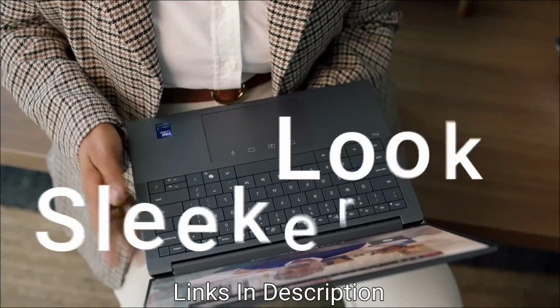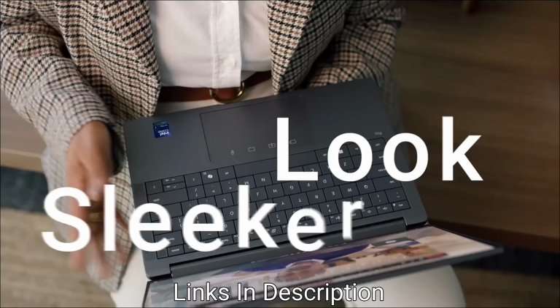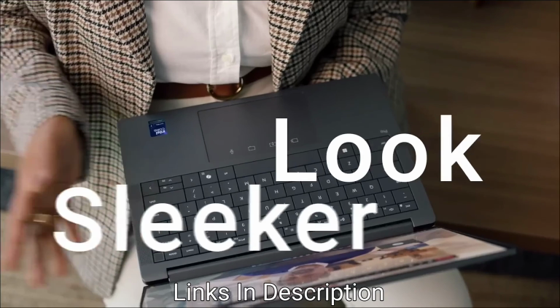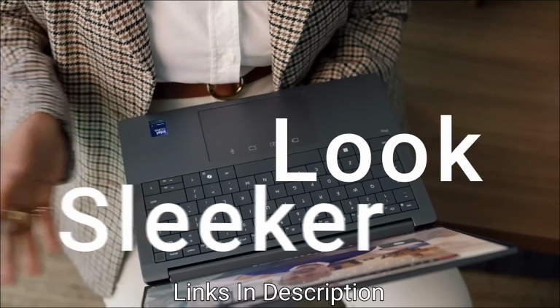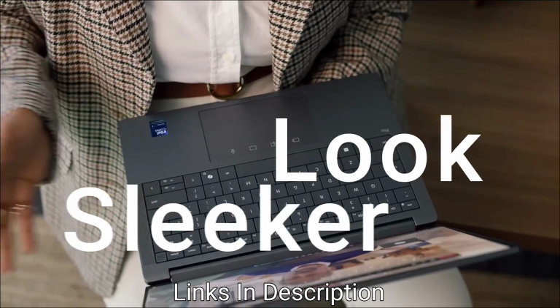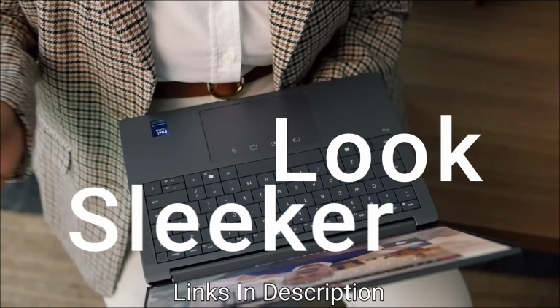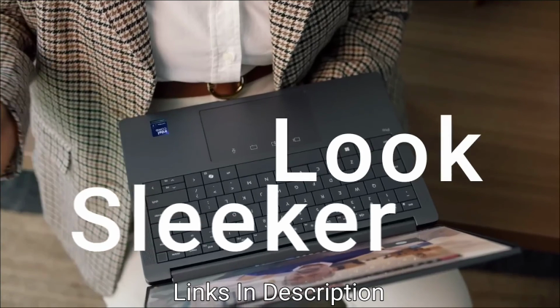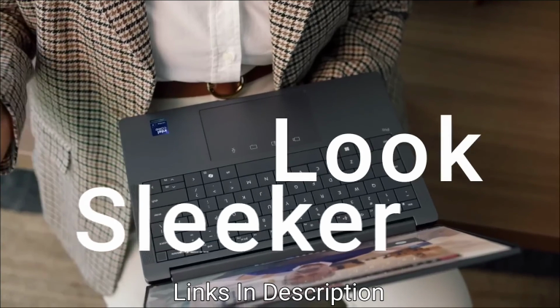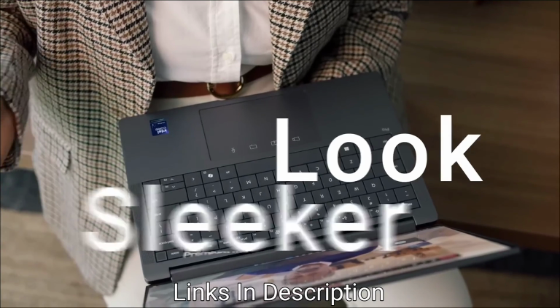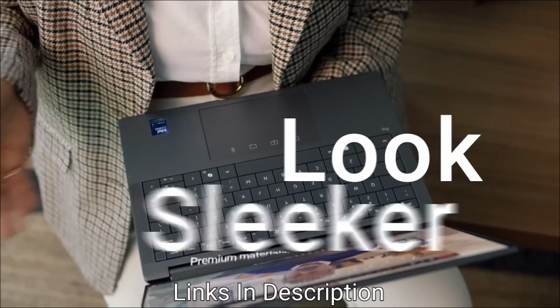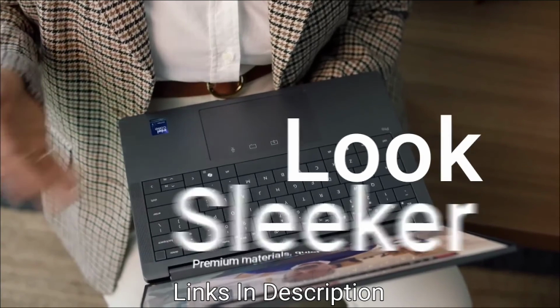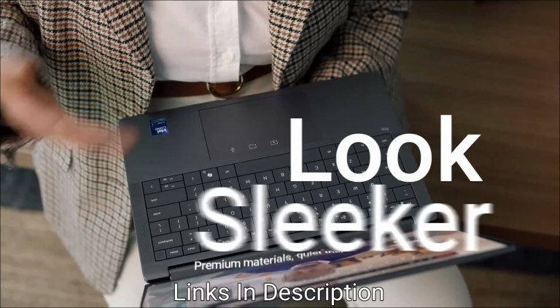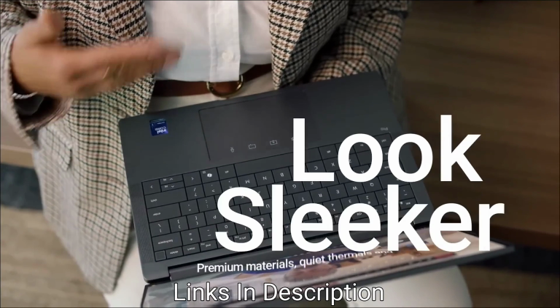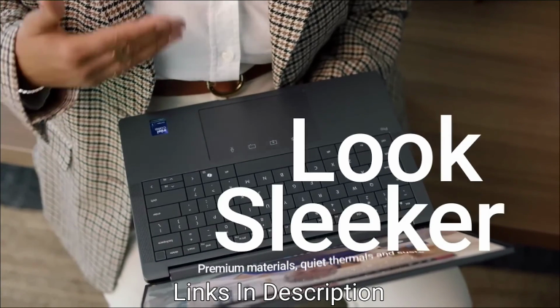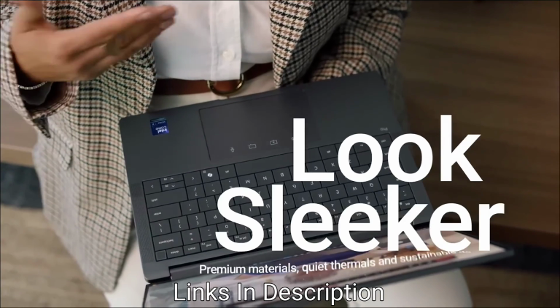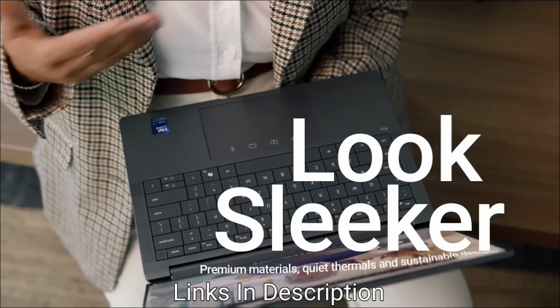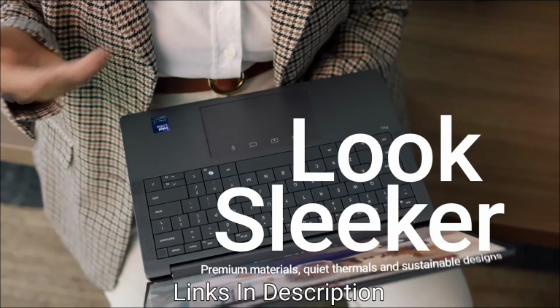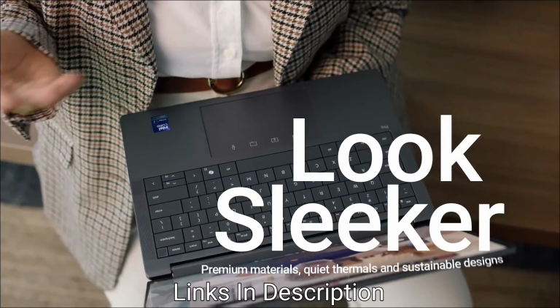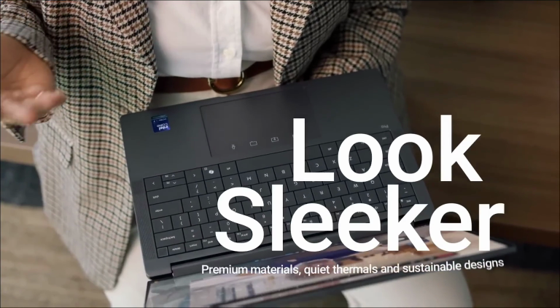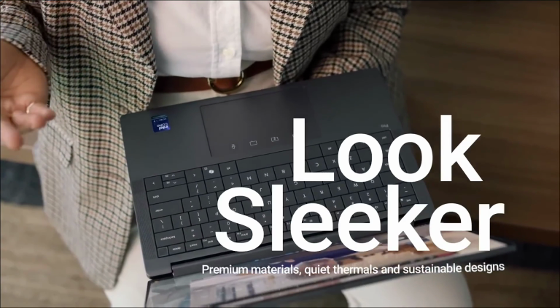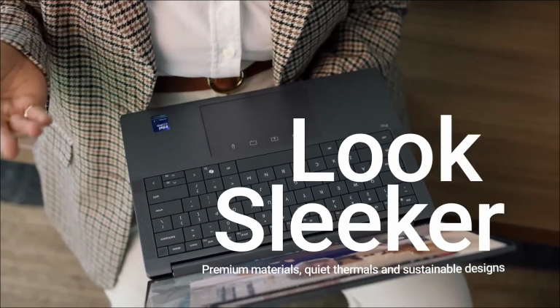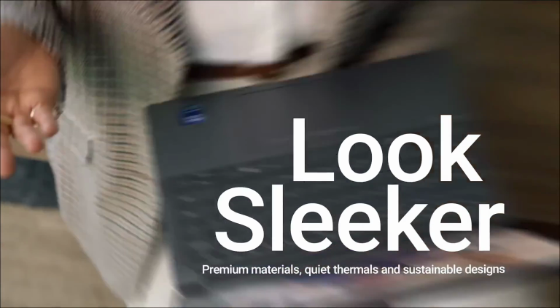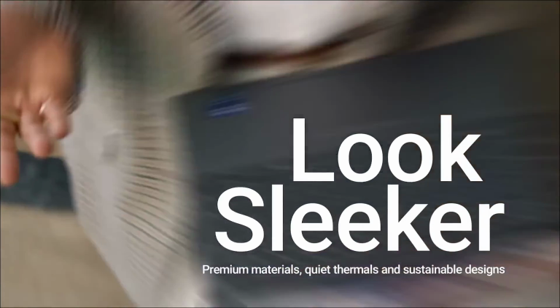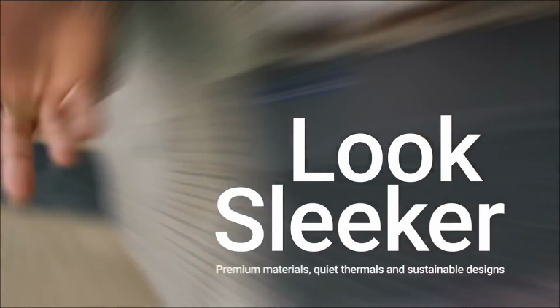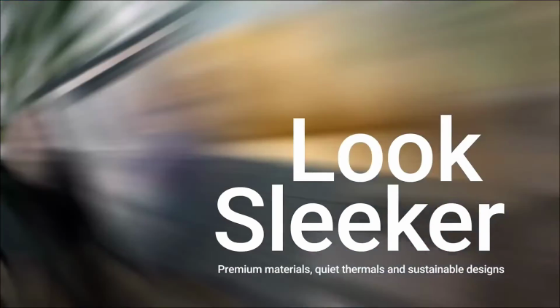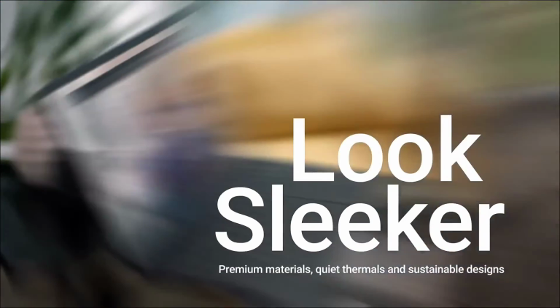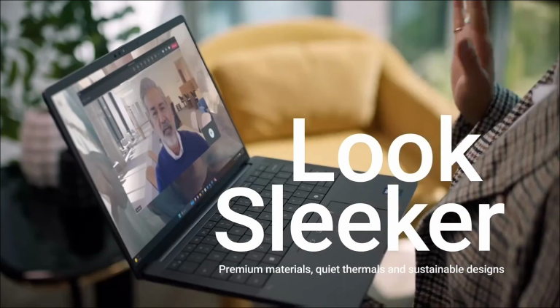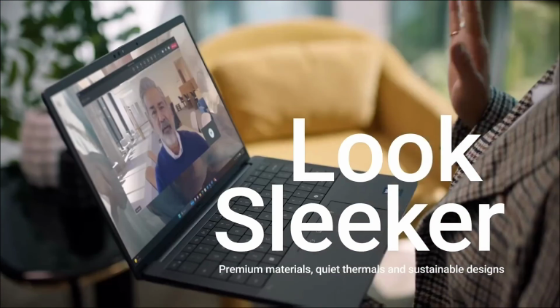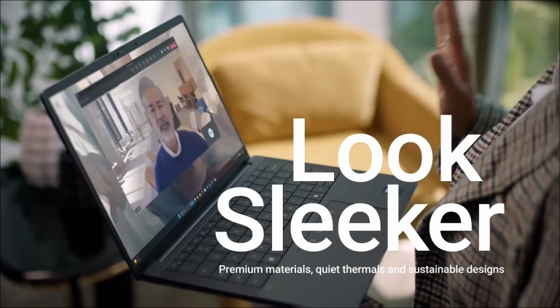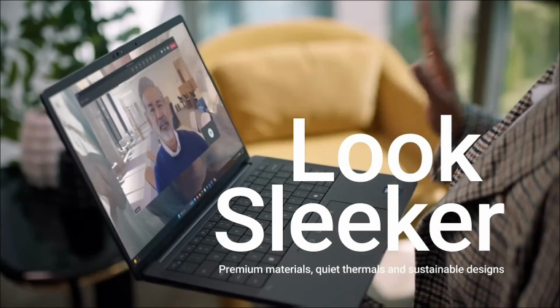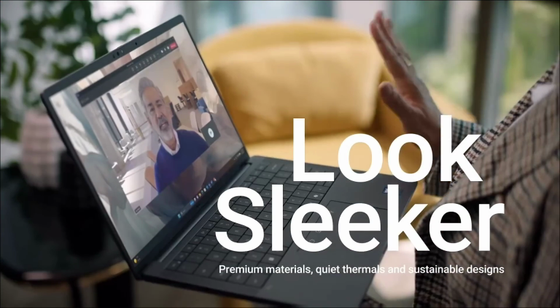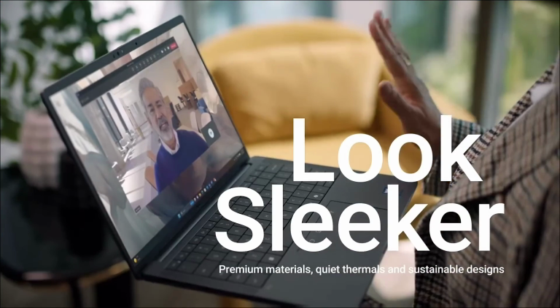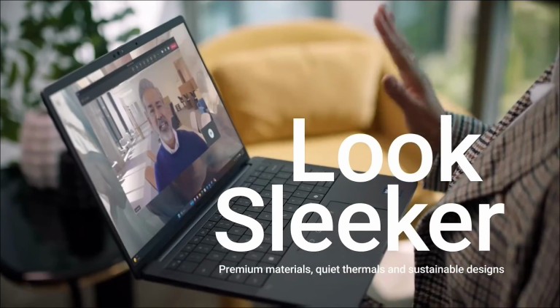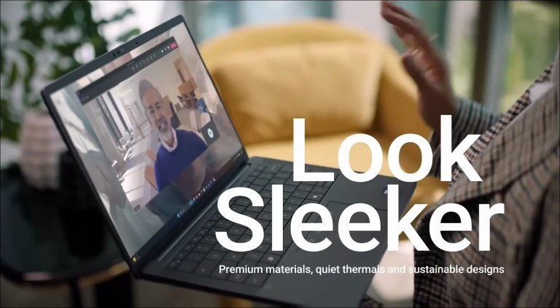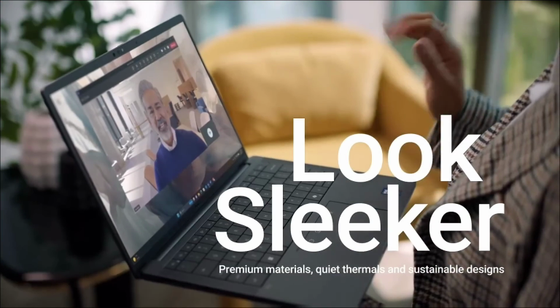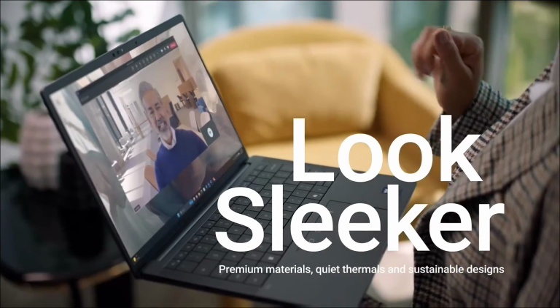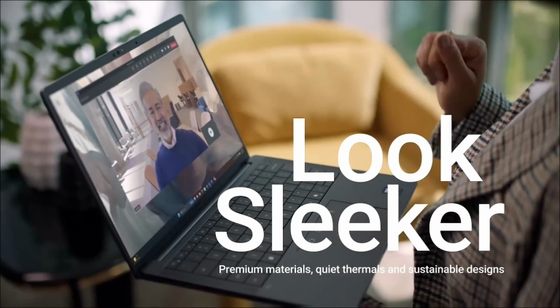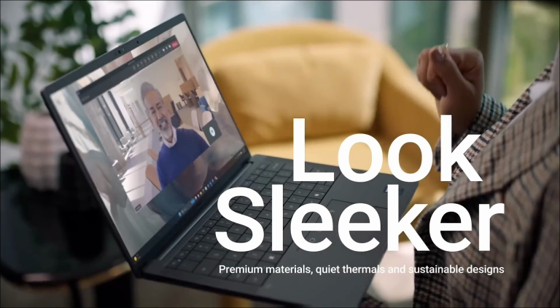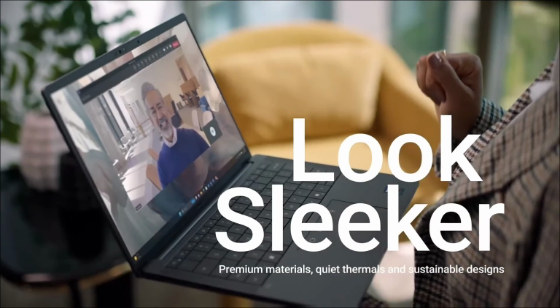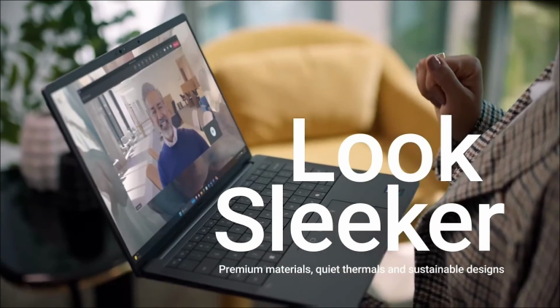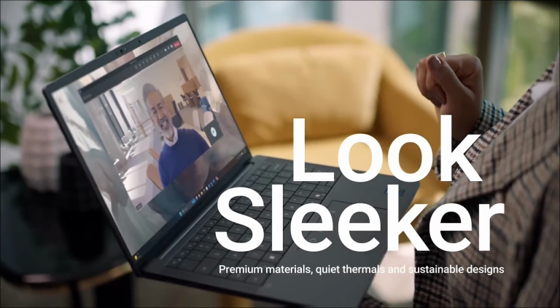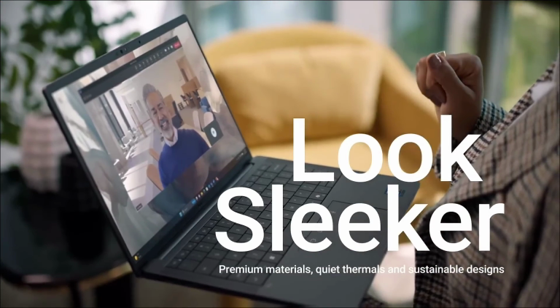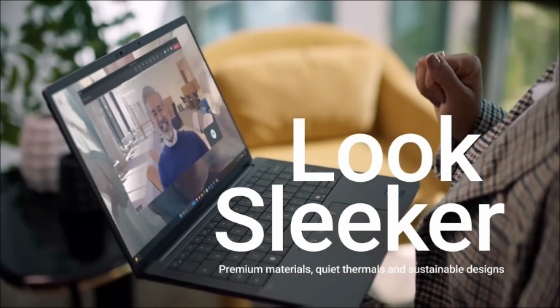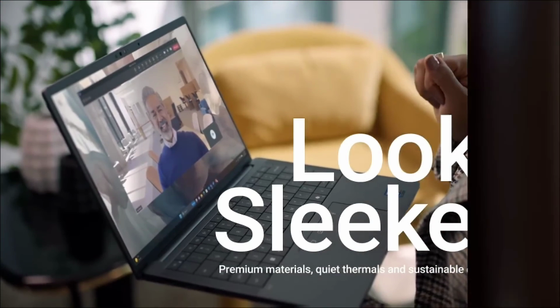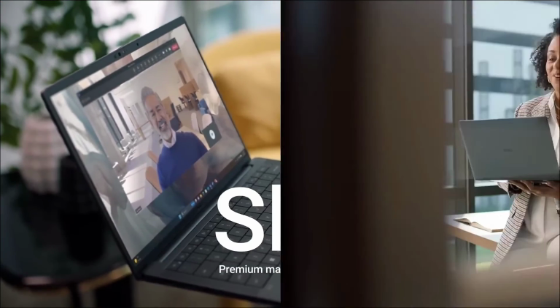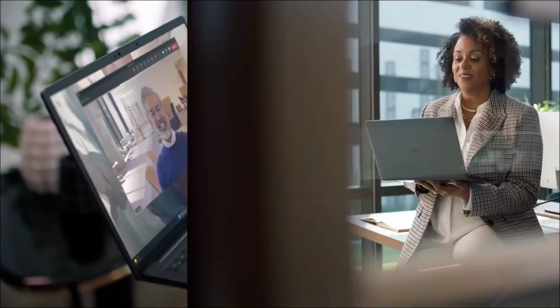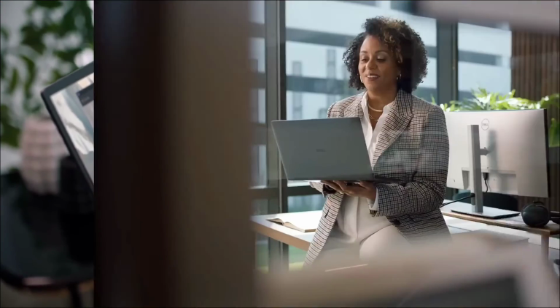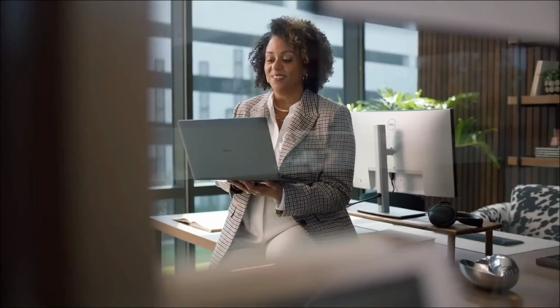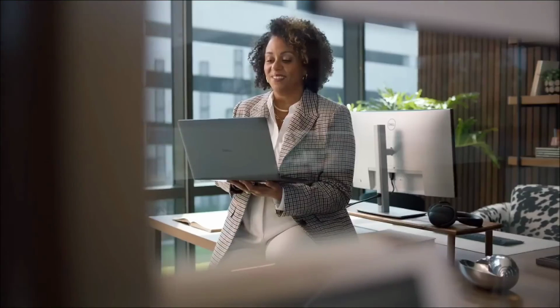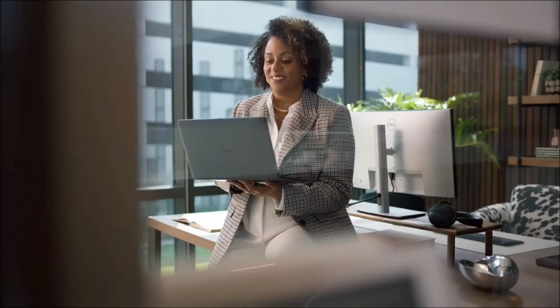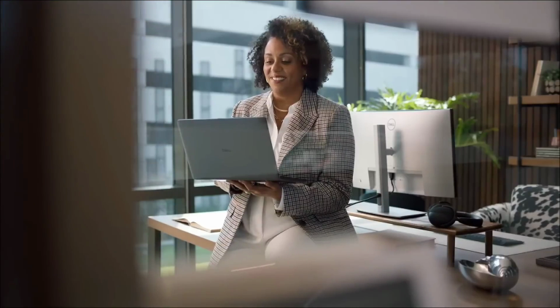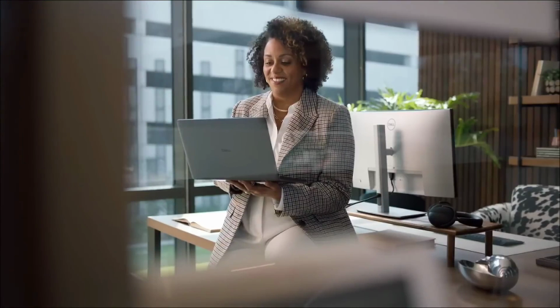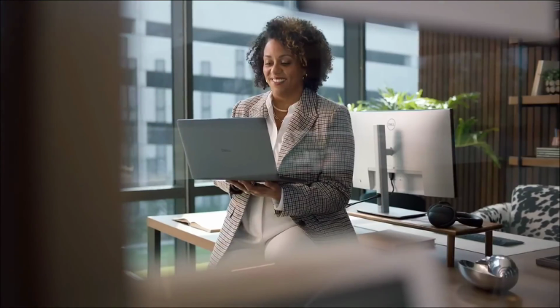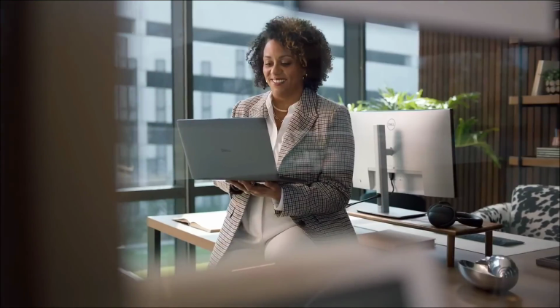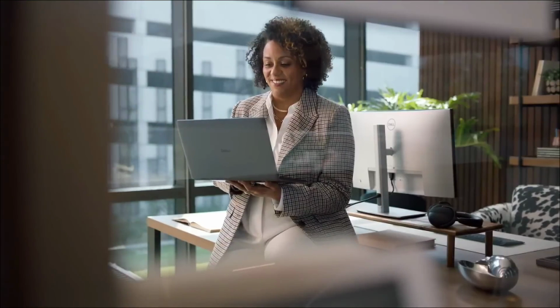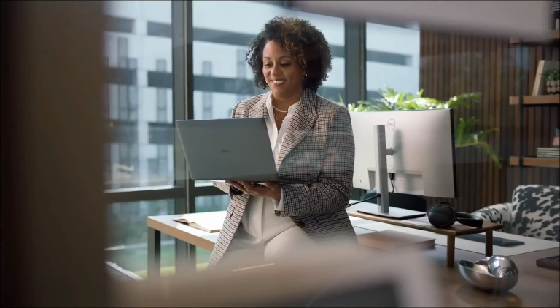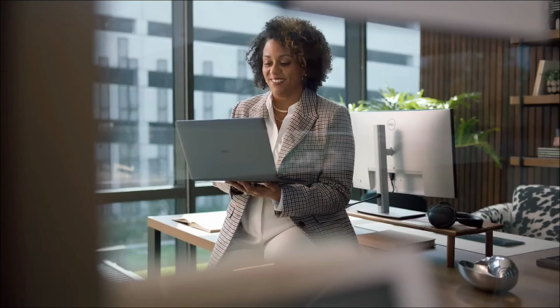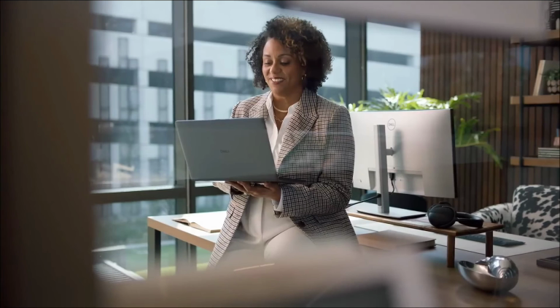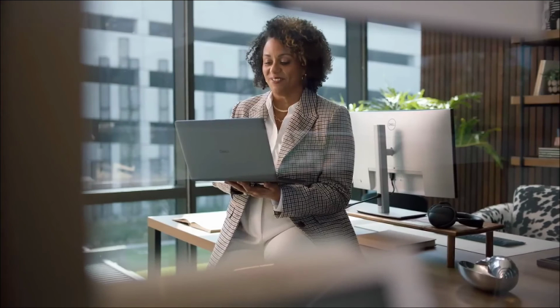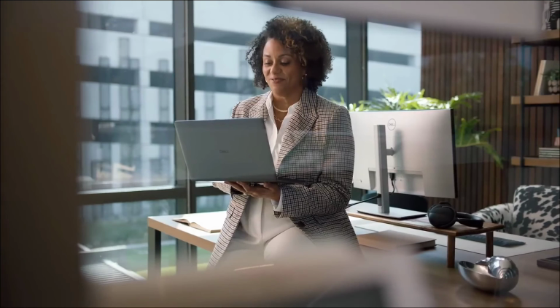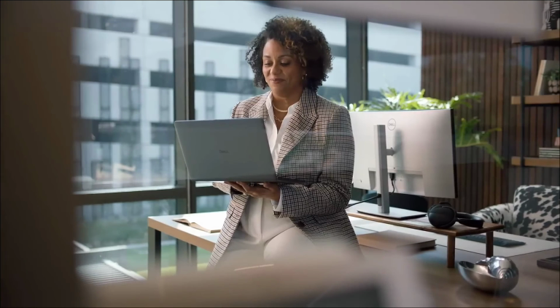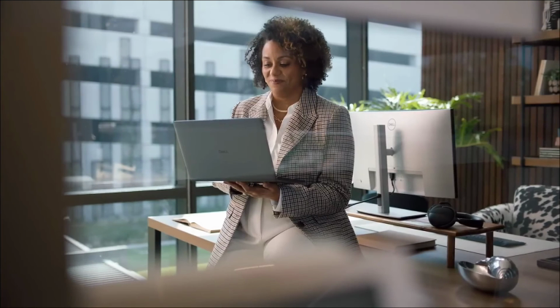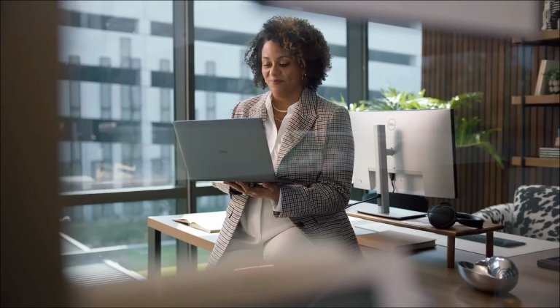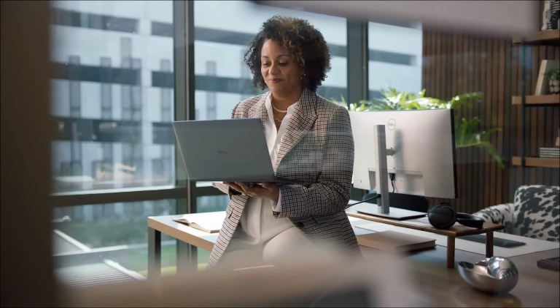So these are the 5 amazing AI-powered Dell laptops that you can consider. If you liked the video, please hit the like button and do share this video.